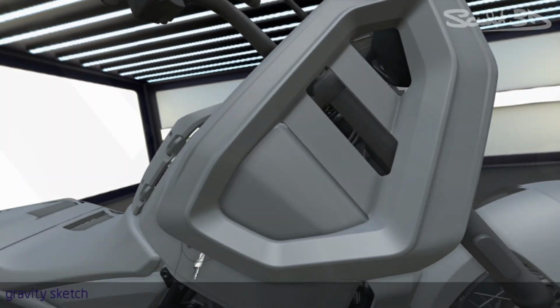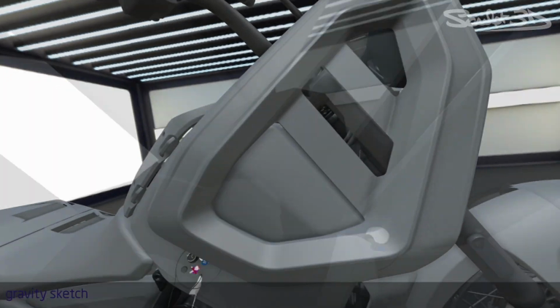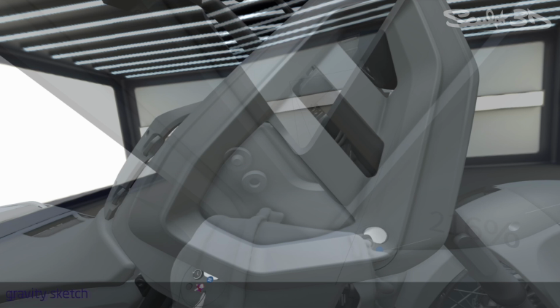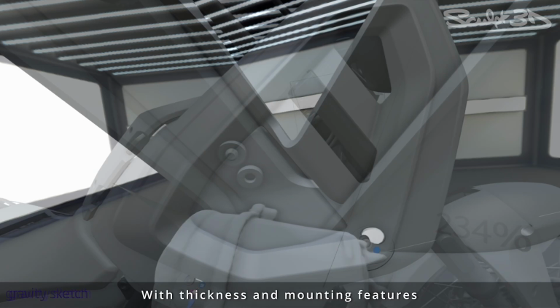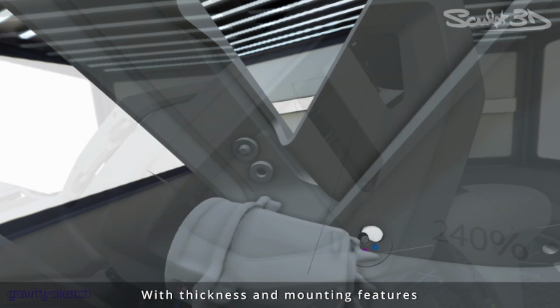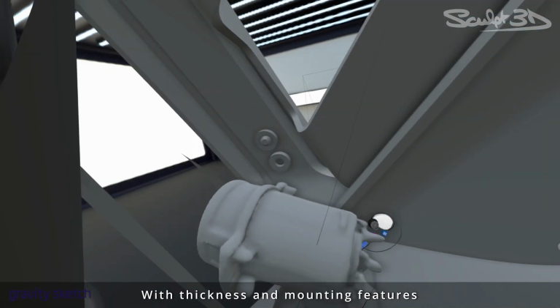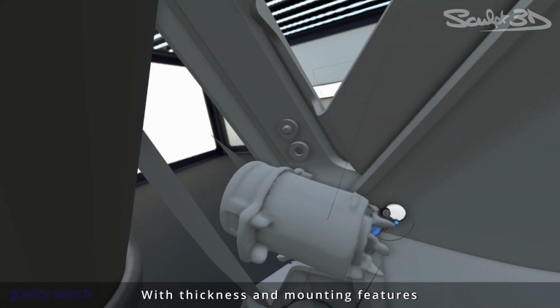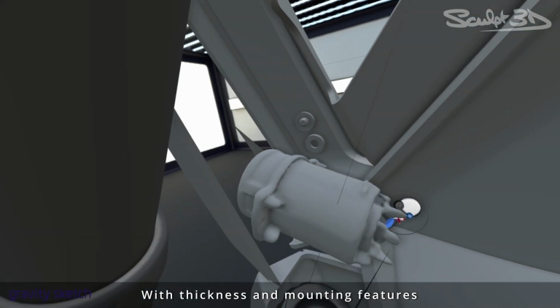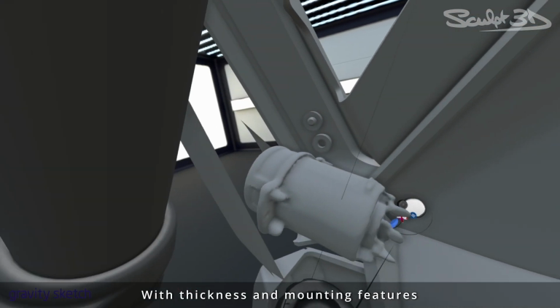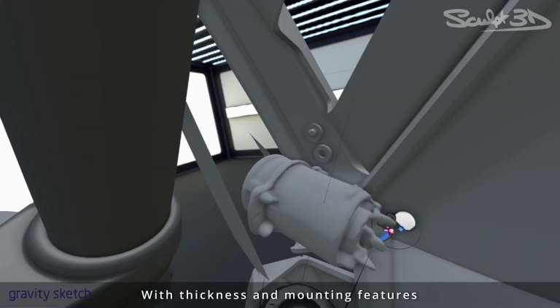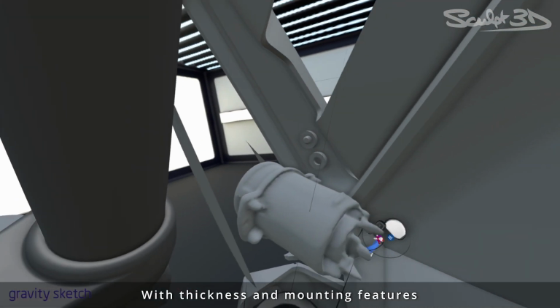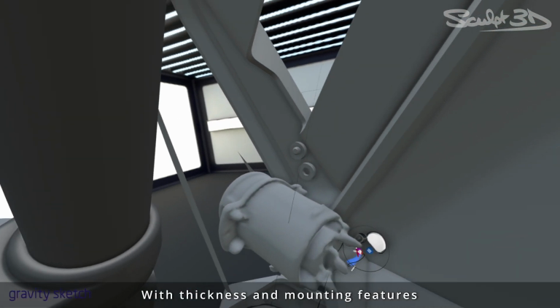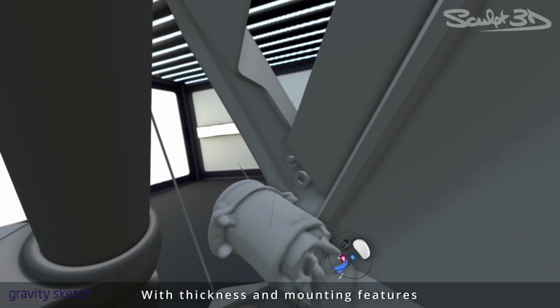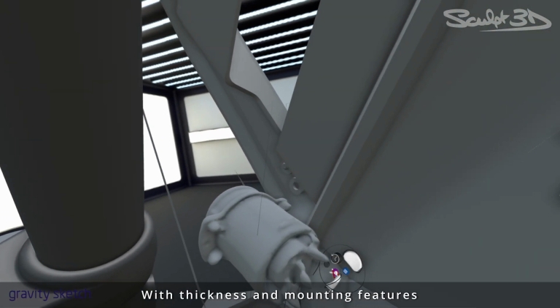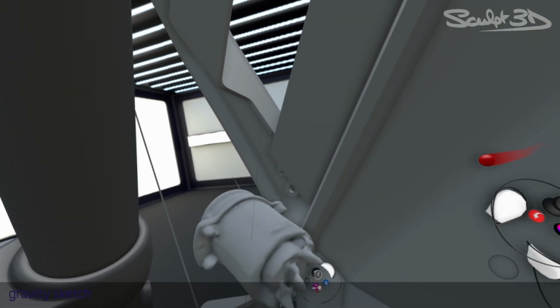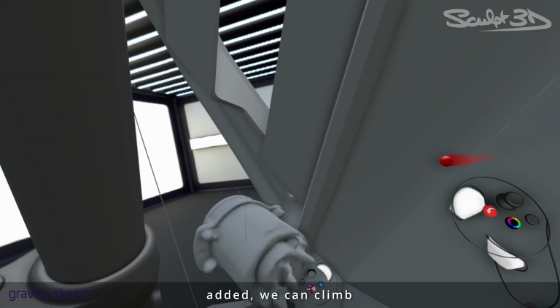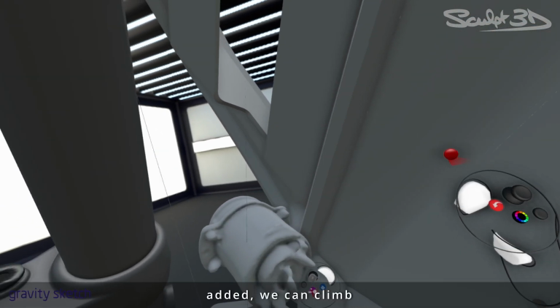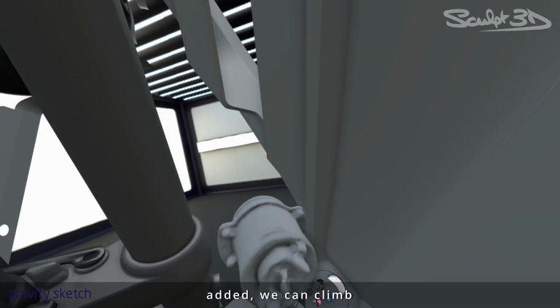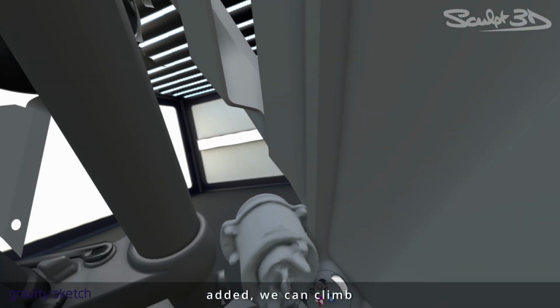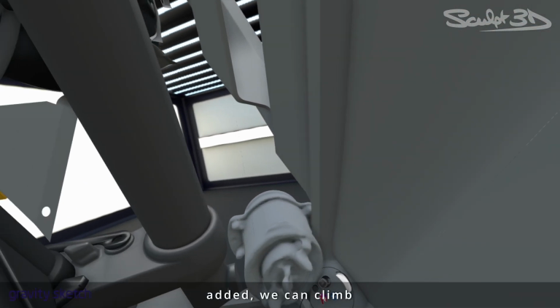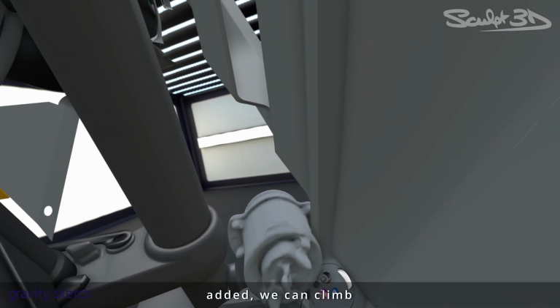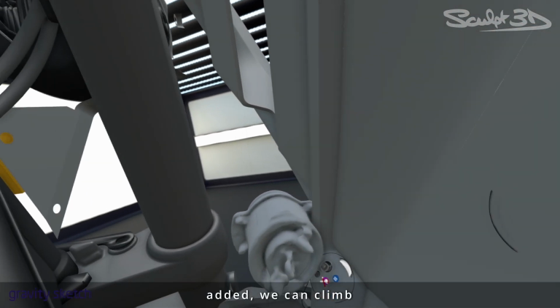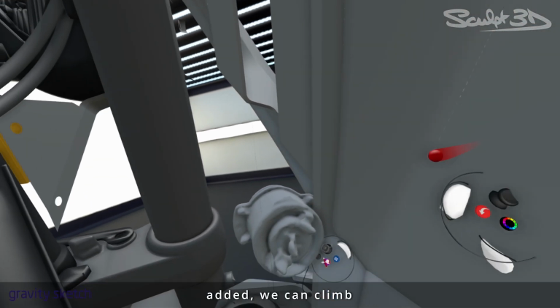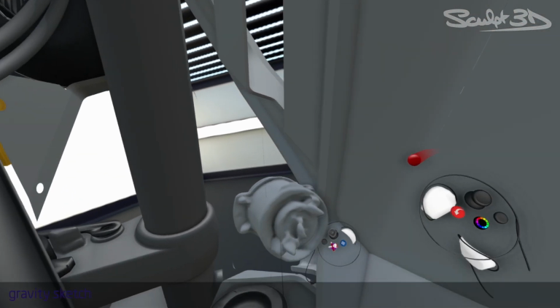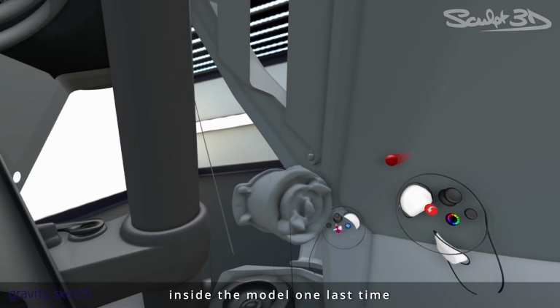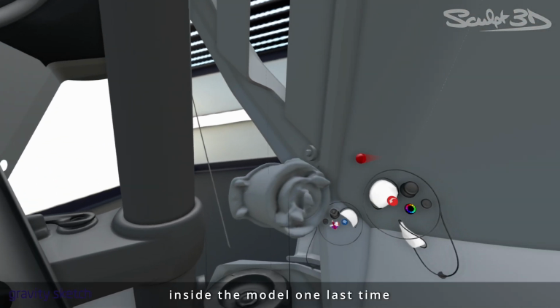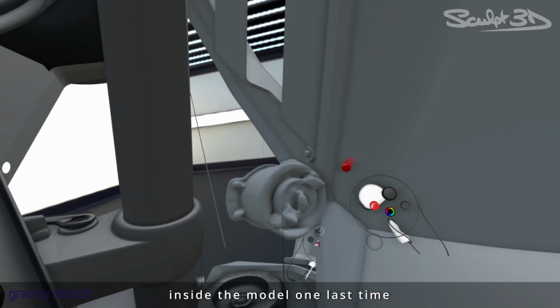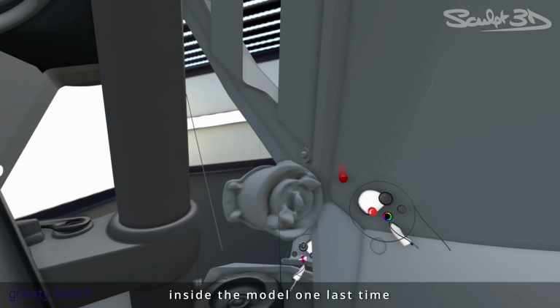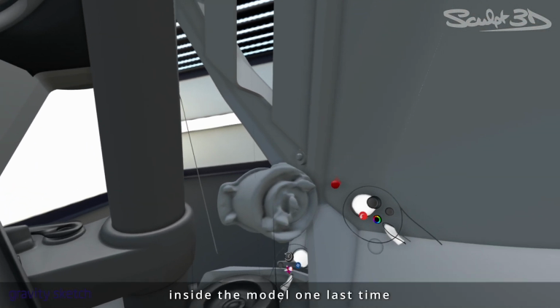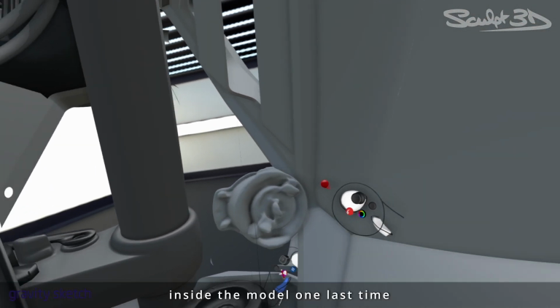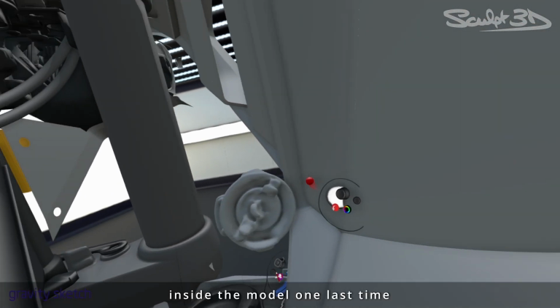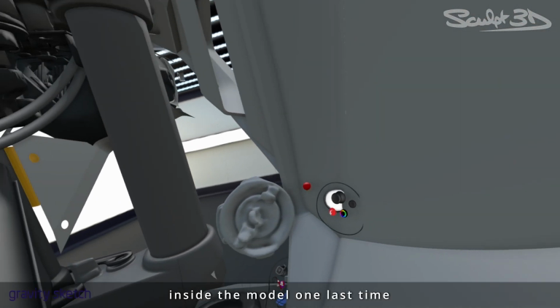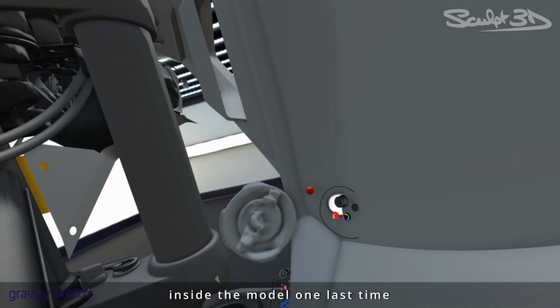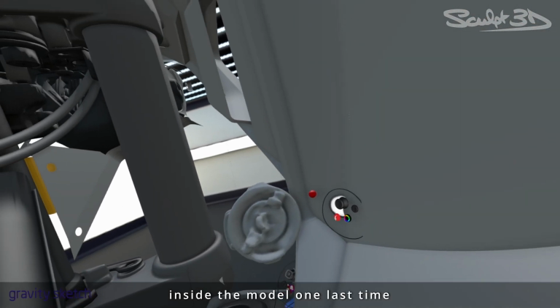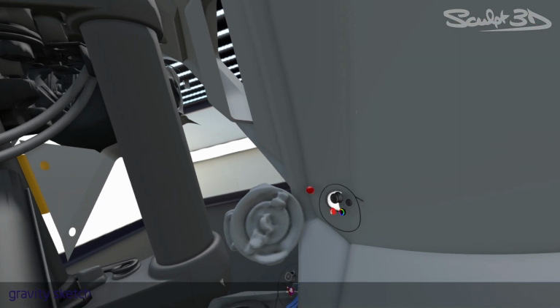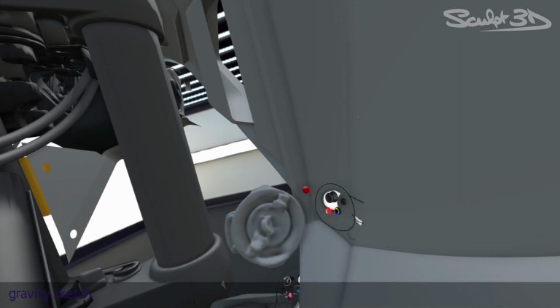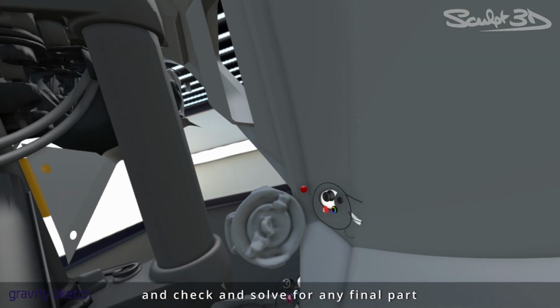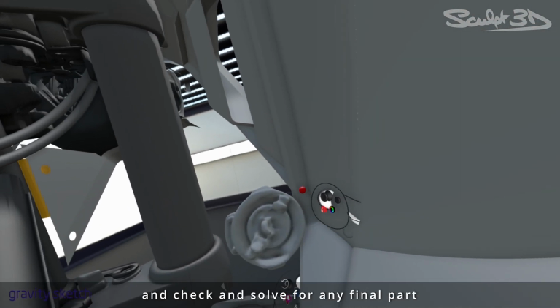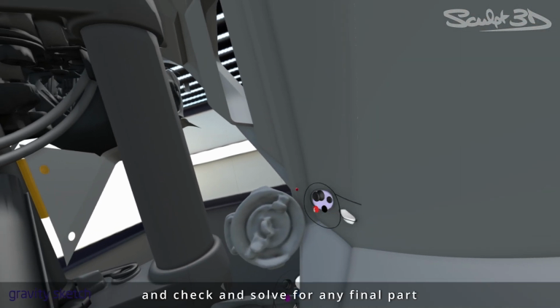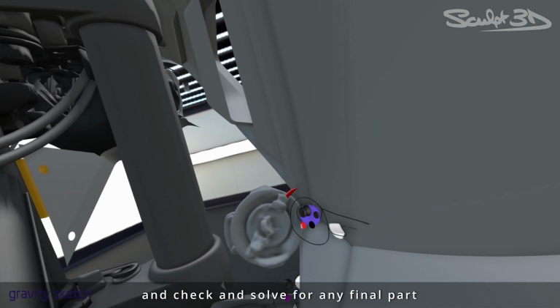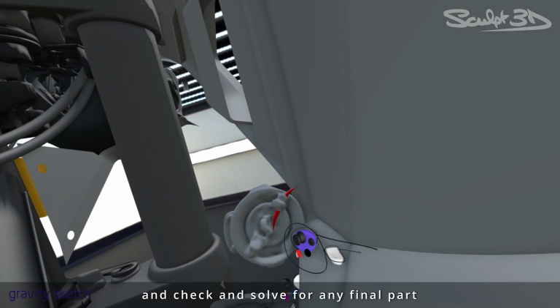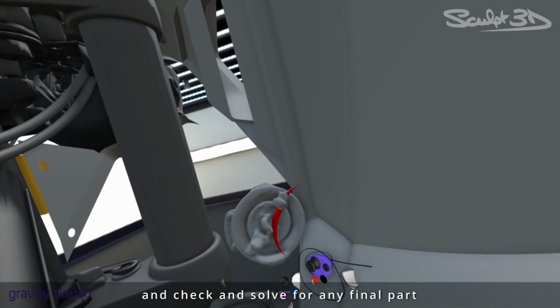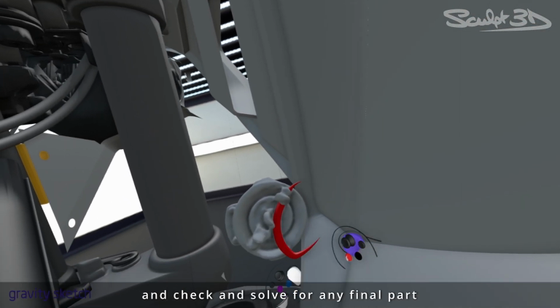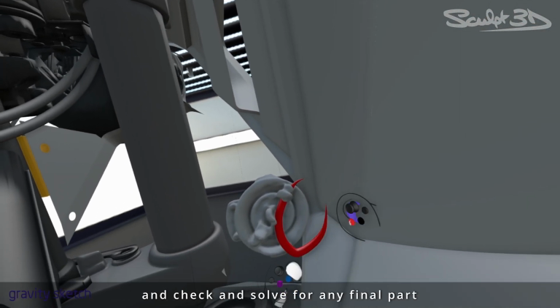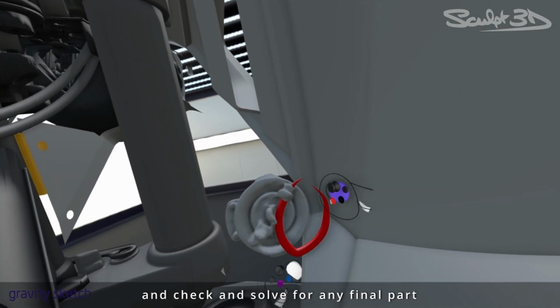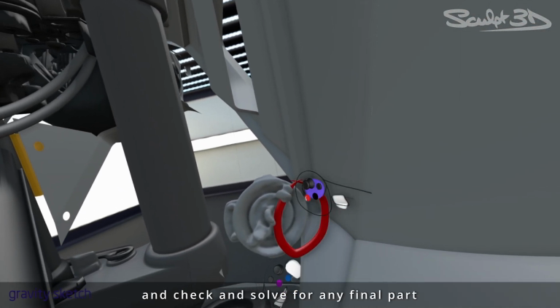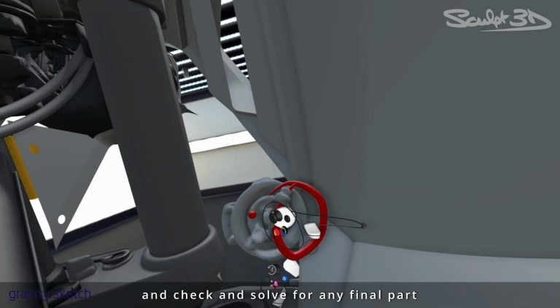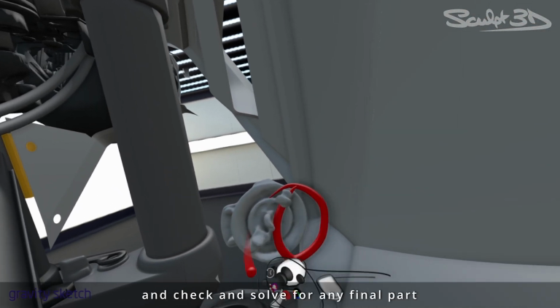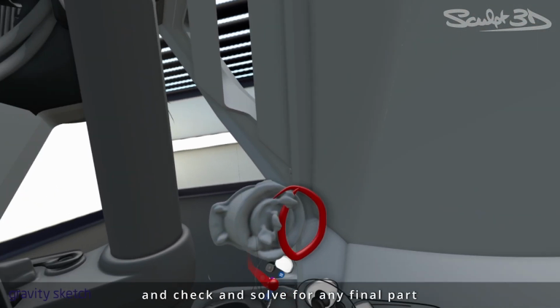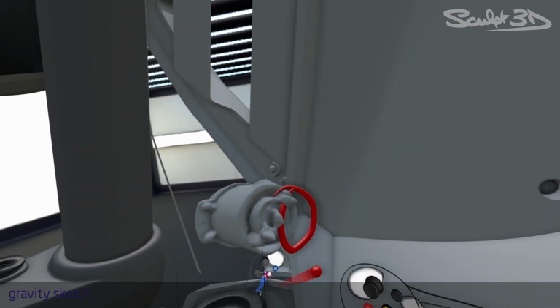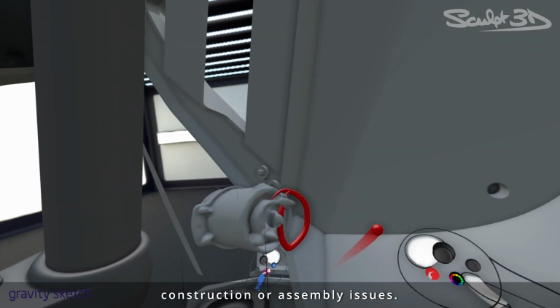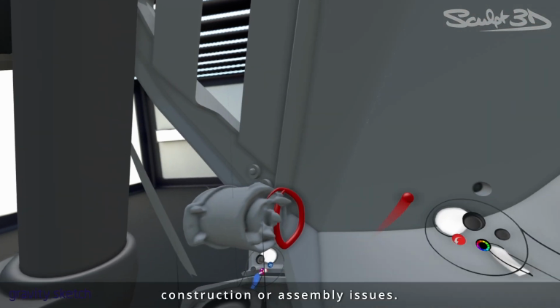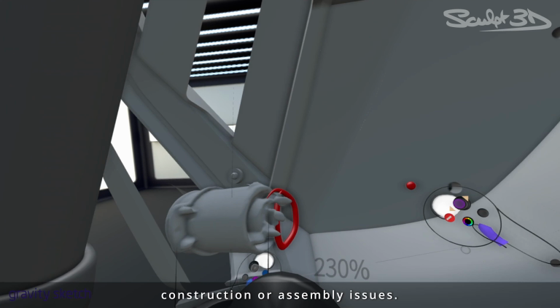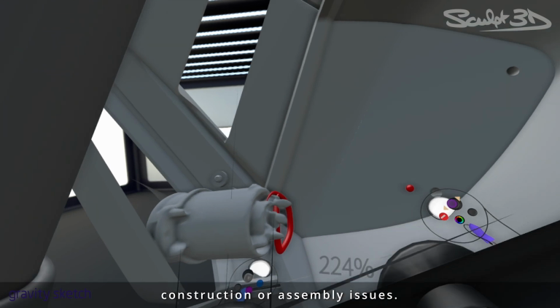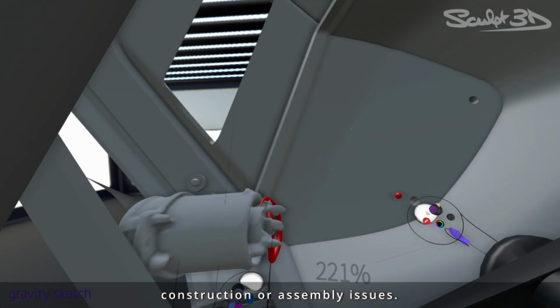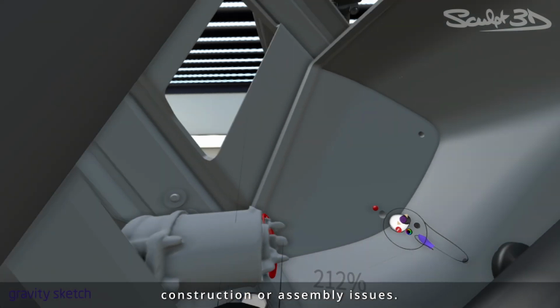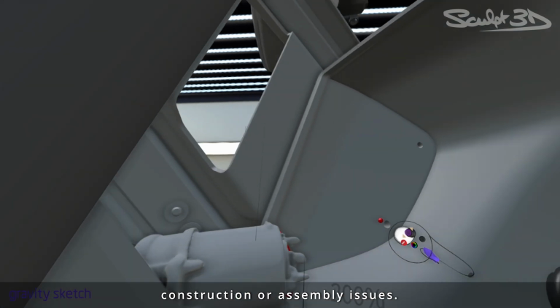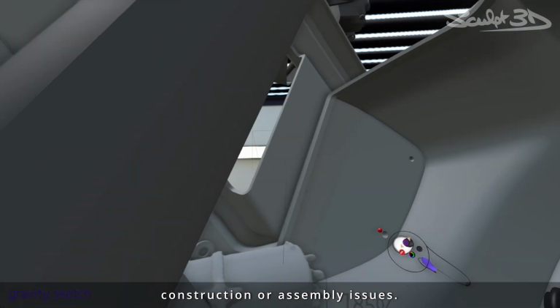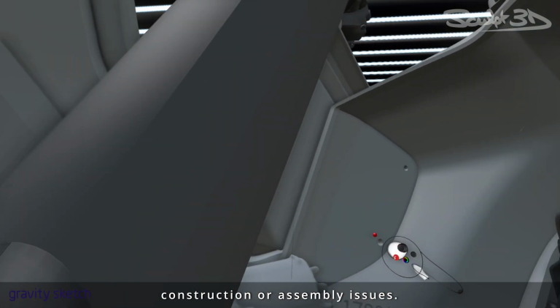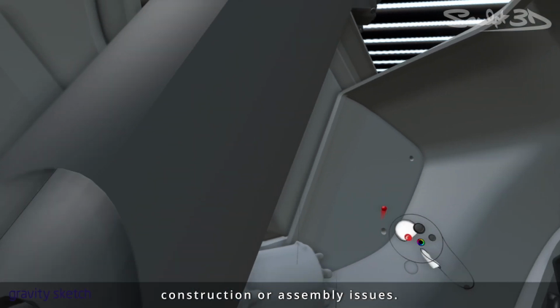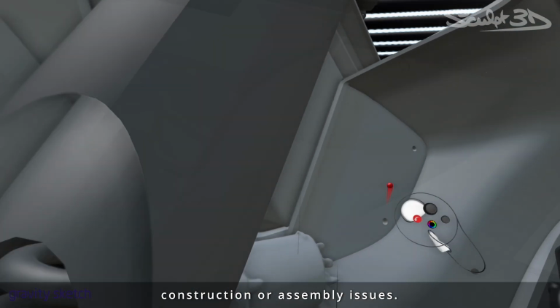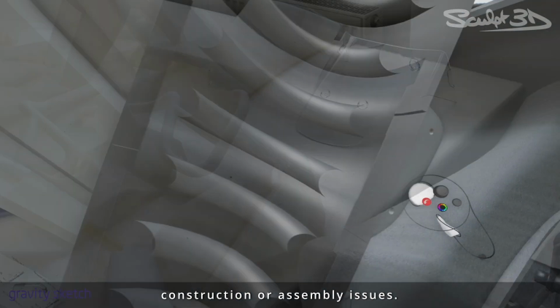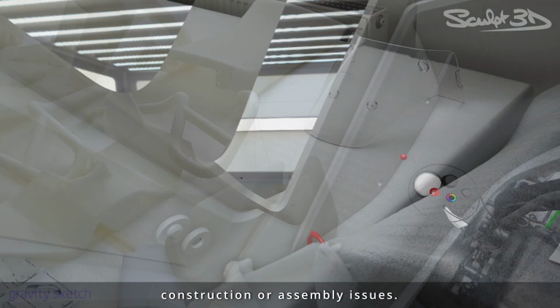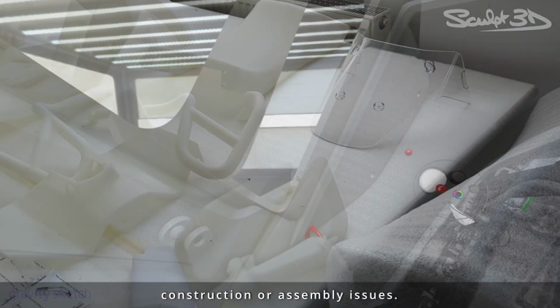With thickness and mounting features added, we can climb inside the model one last time and check and solve for any final part construction or assembly issues.